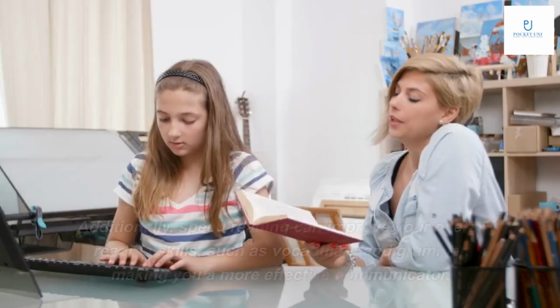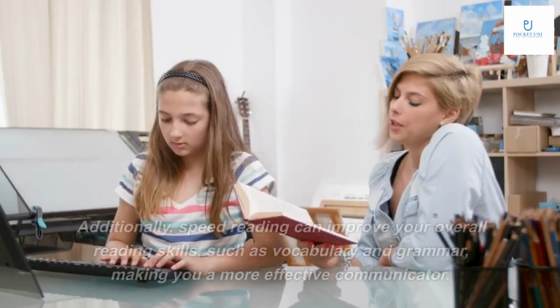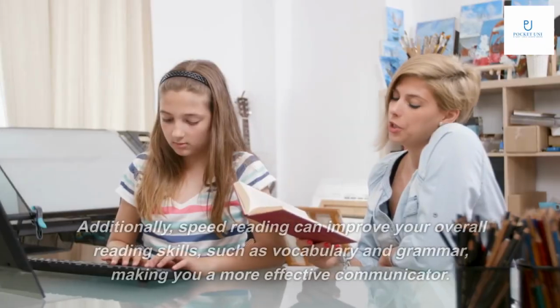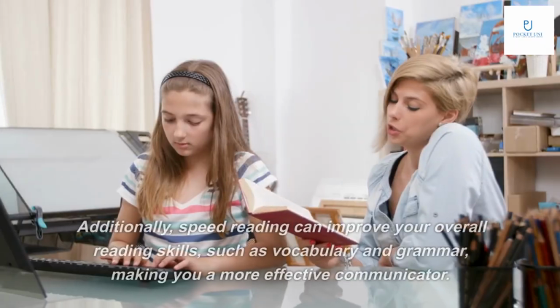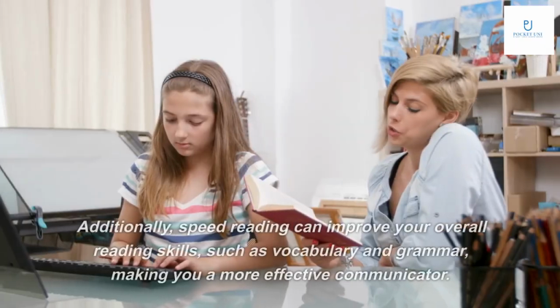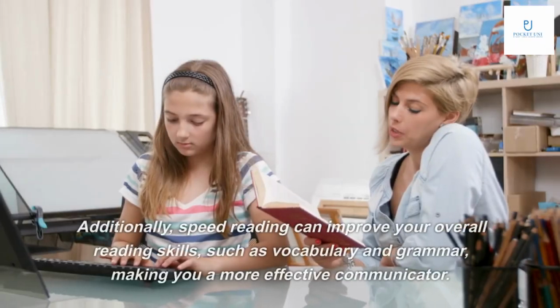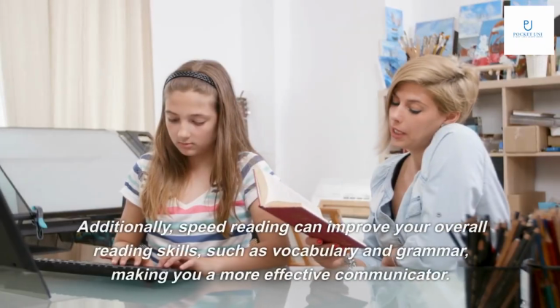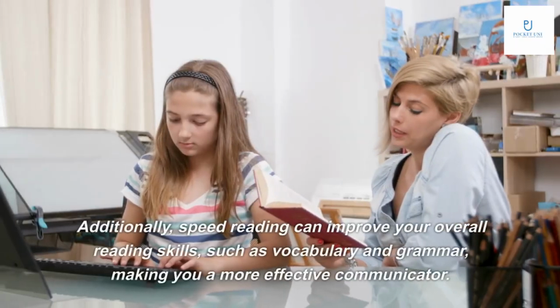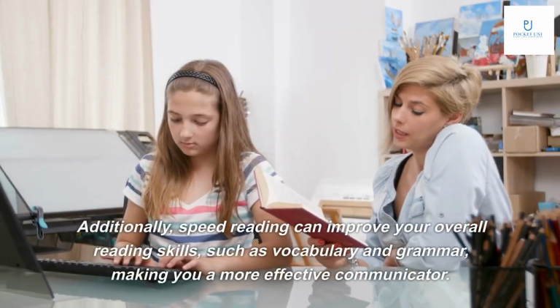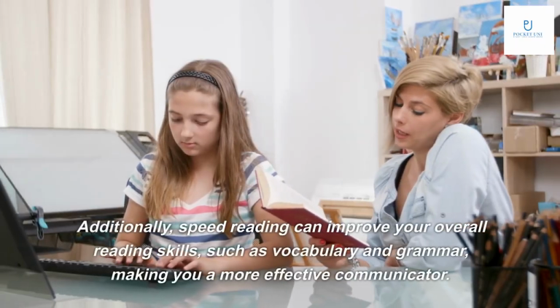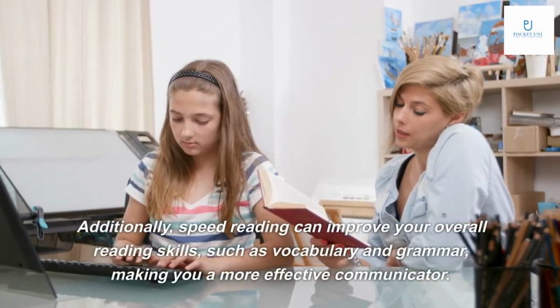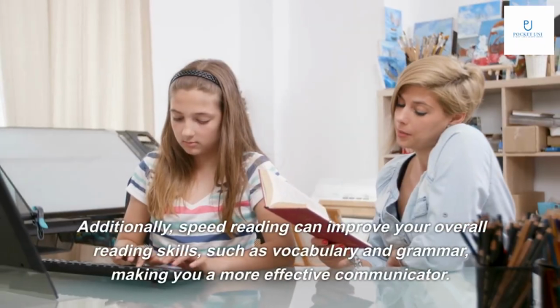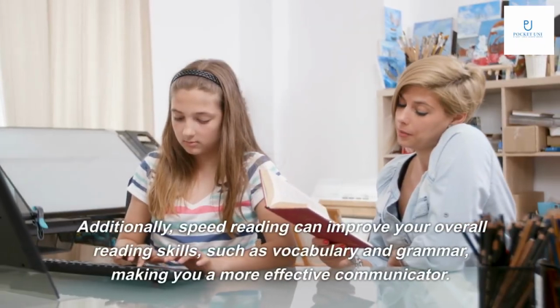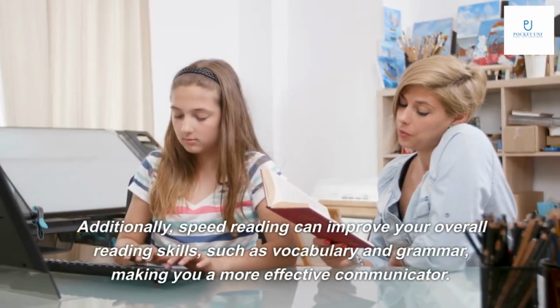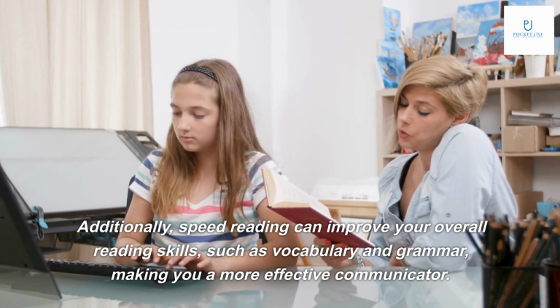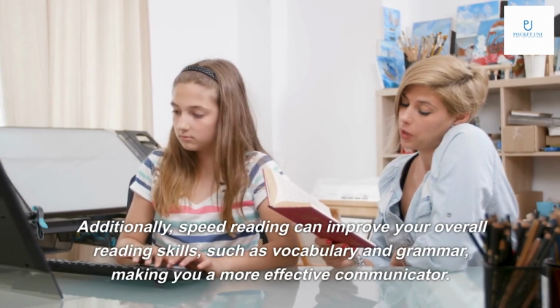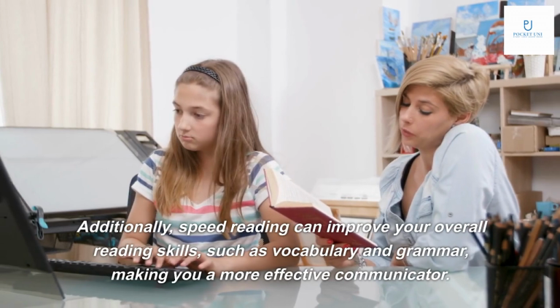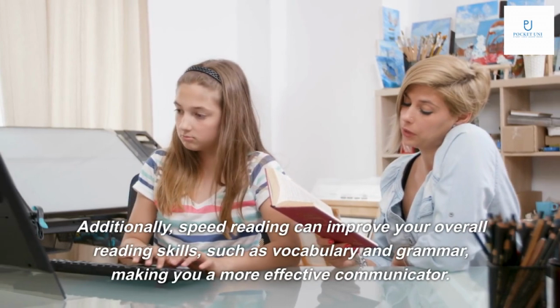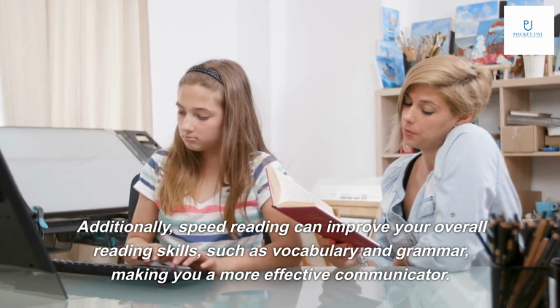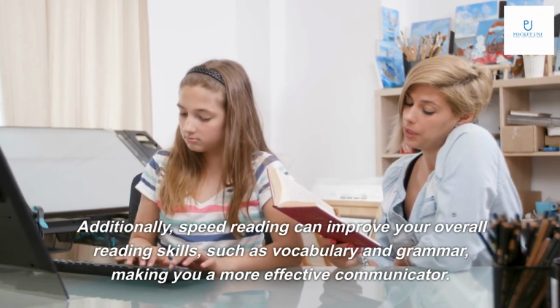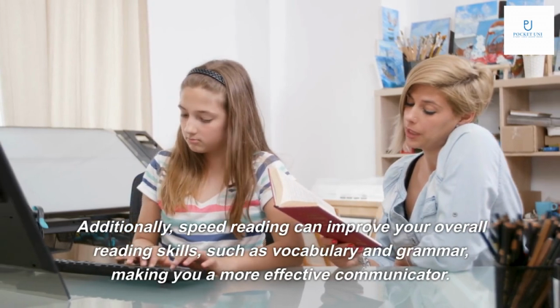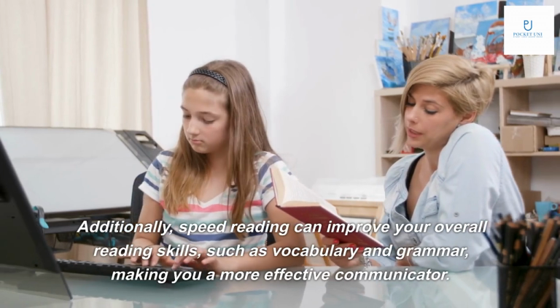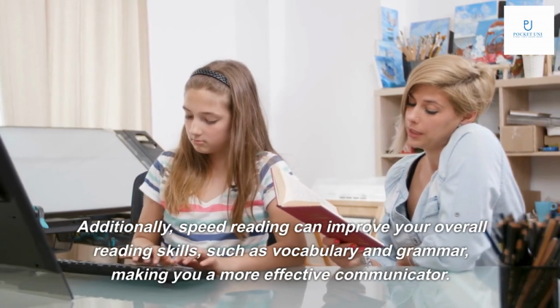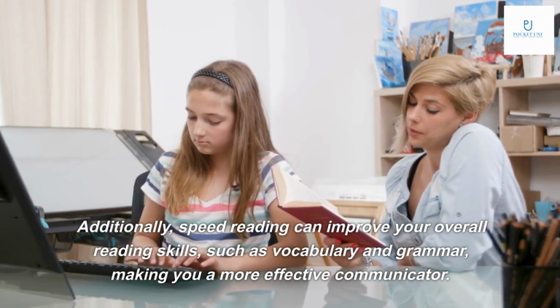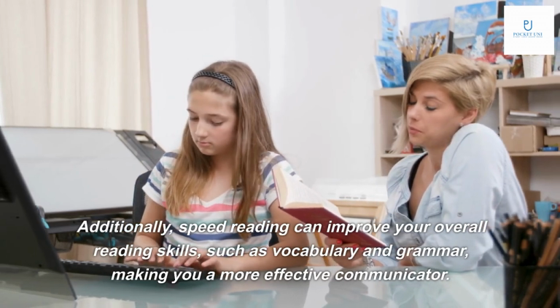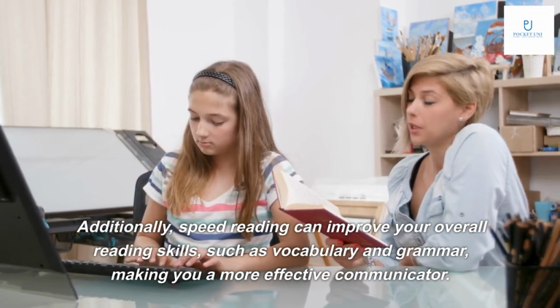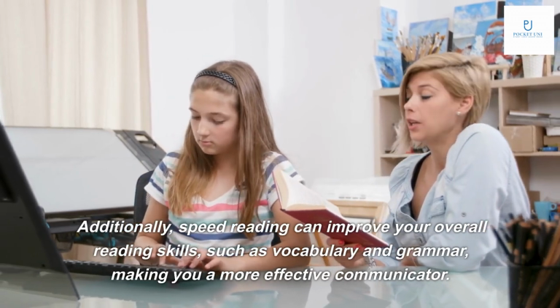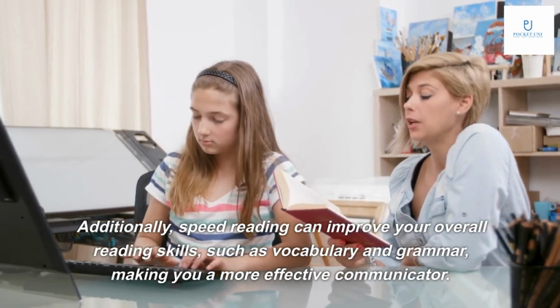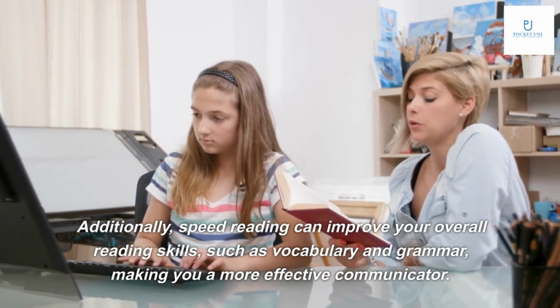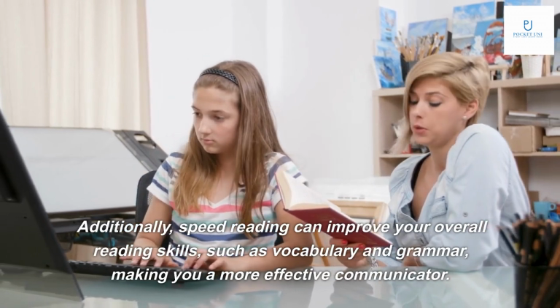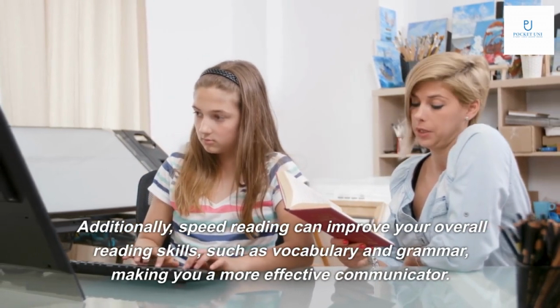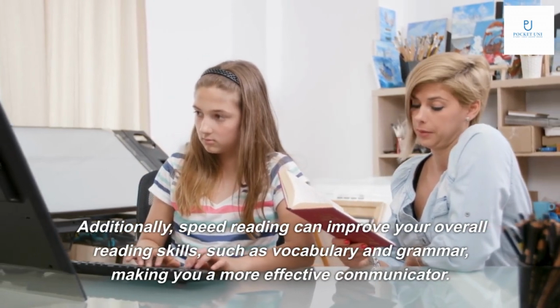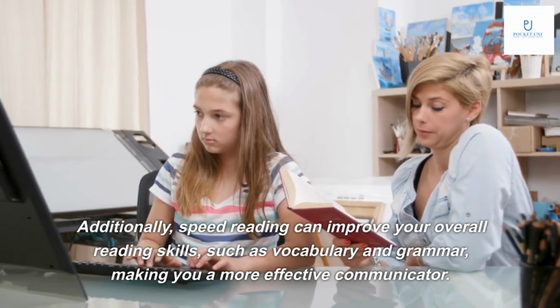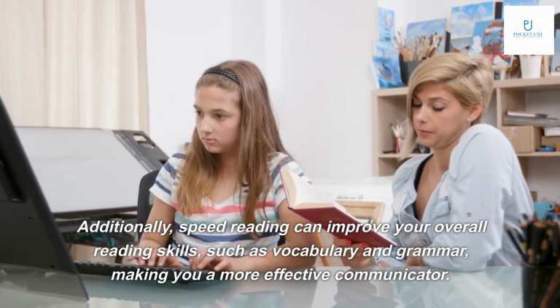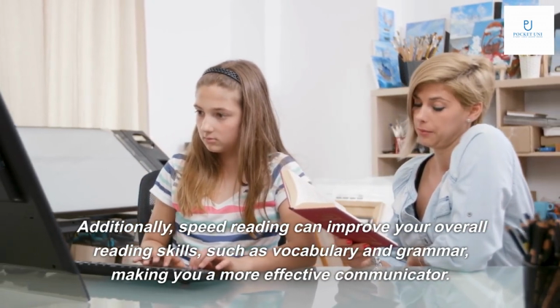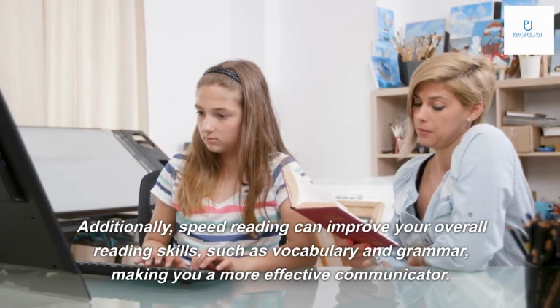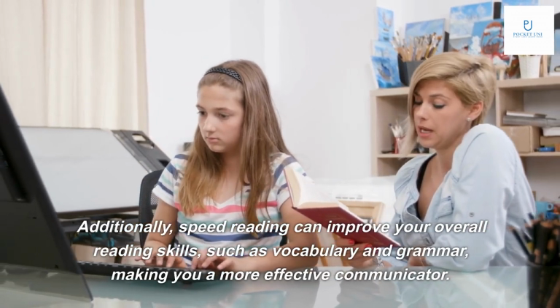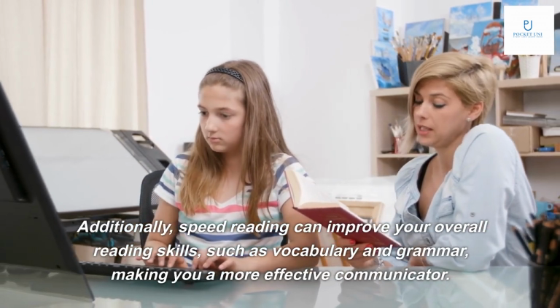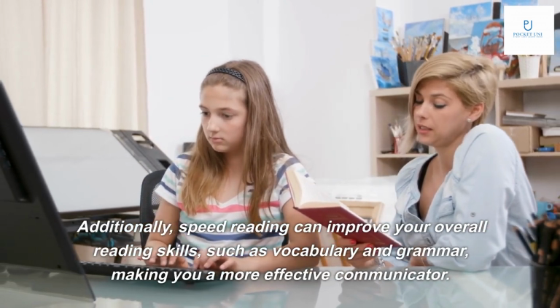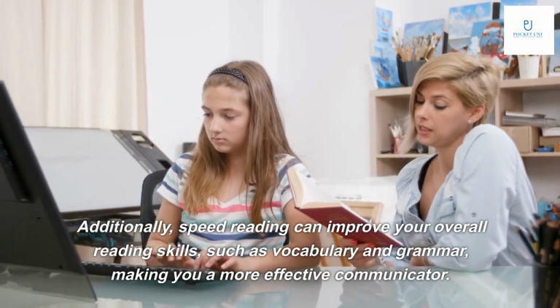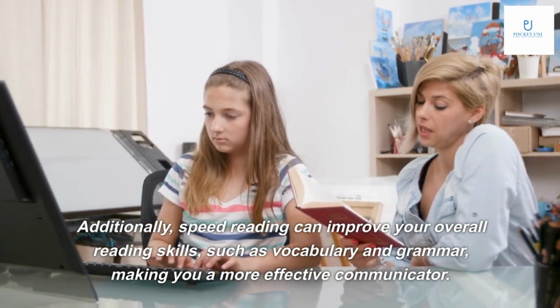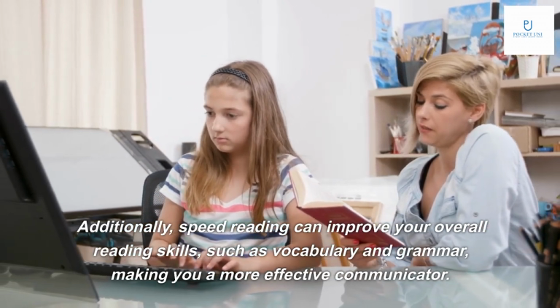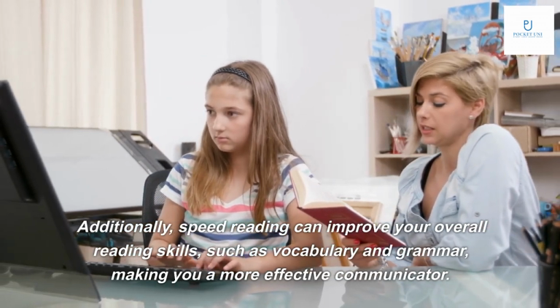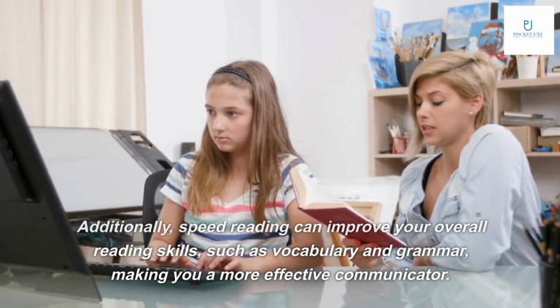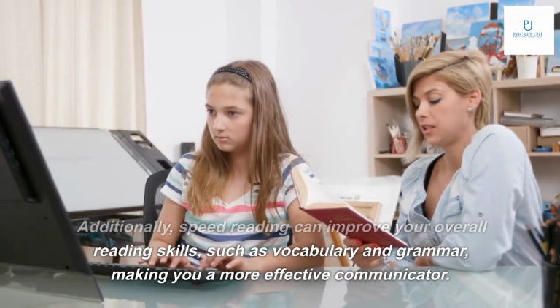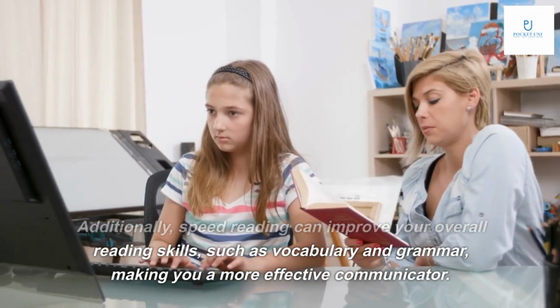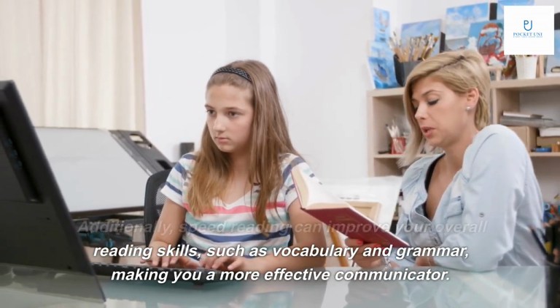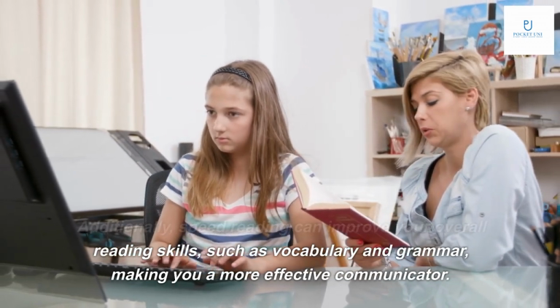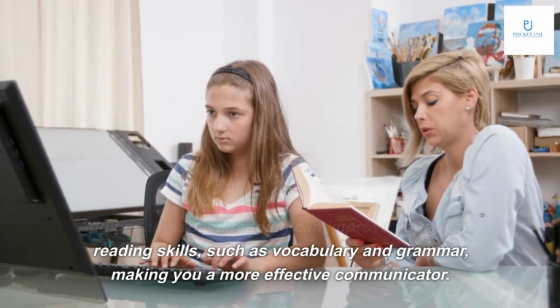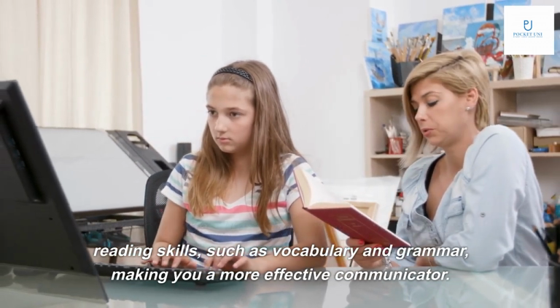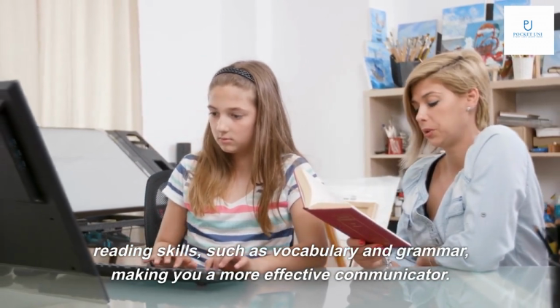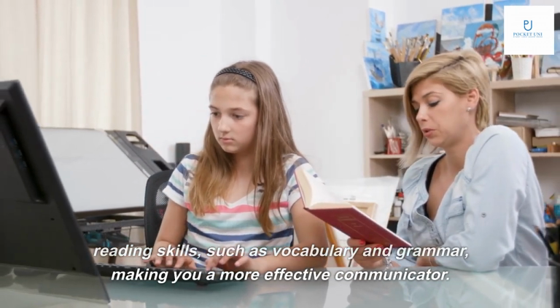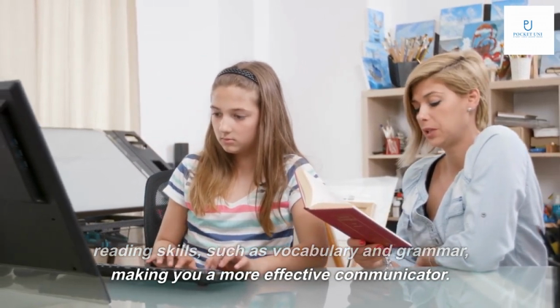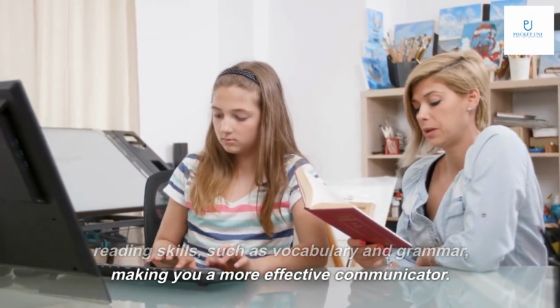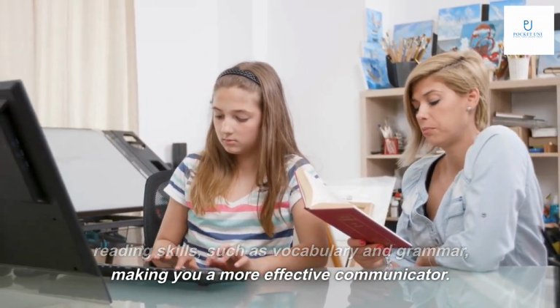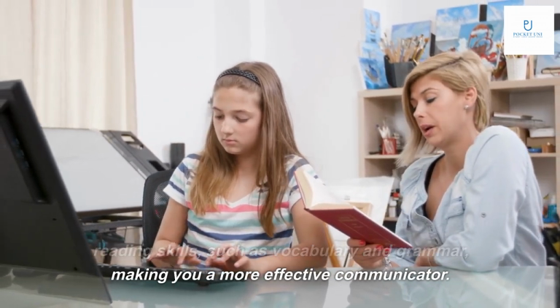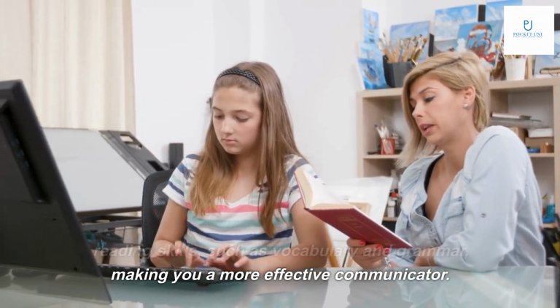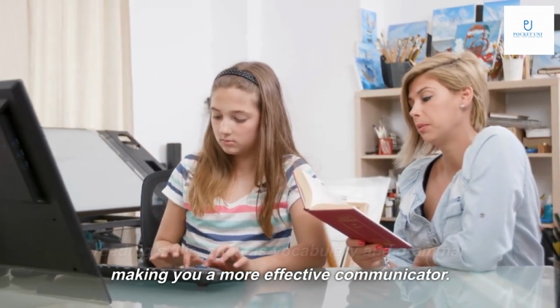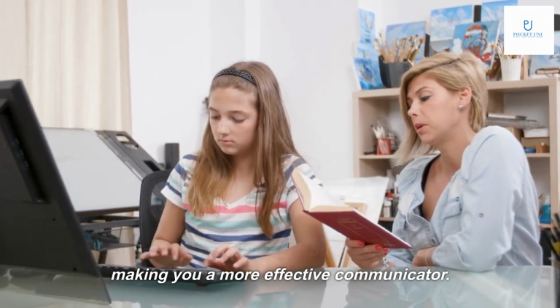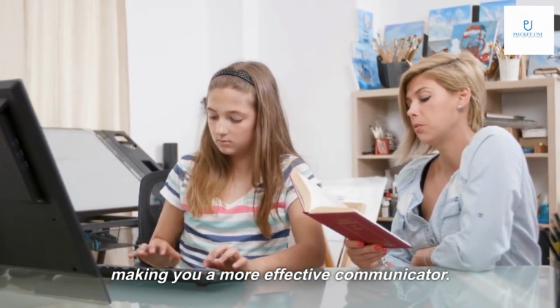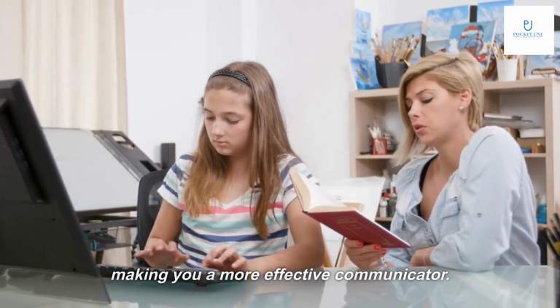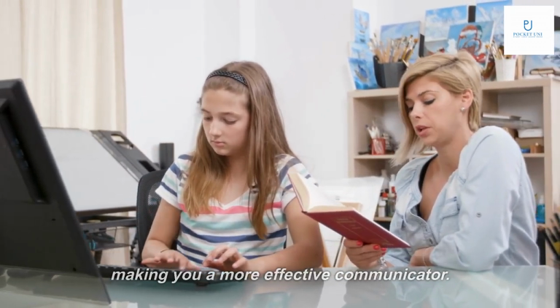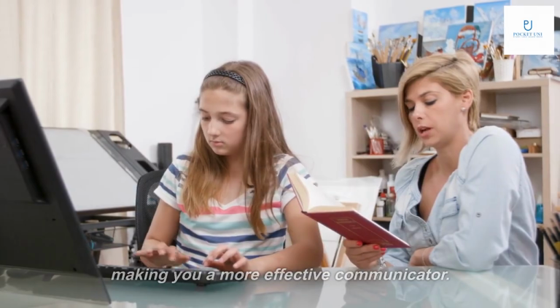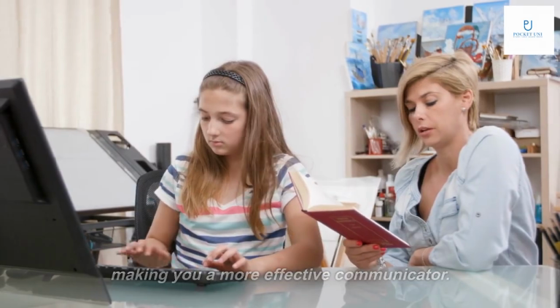which can help you retain information better. Additionally, speed reading can improve your overall reading skills, such as vocabulary and grammar, making you a more effective communicator.